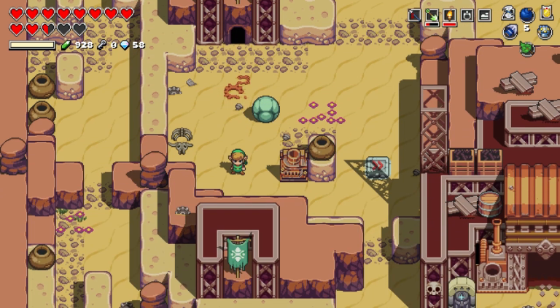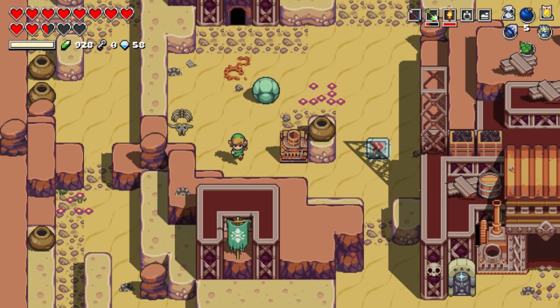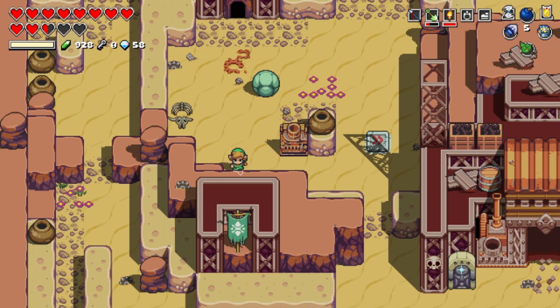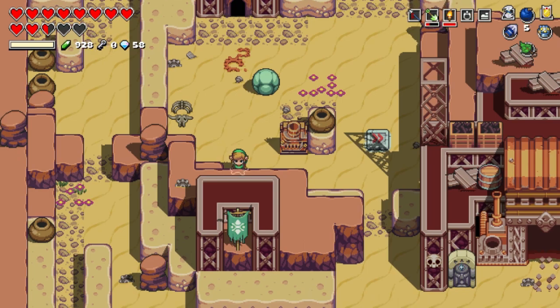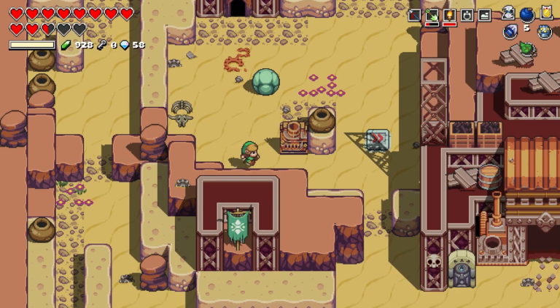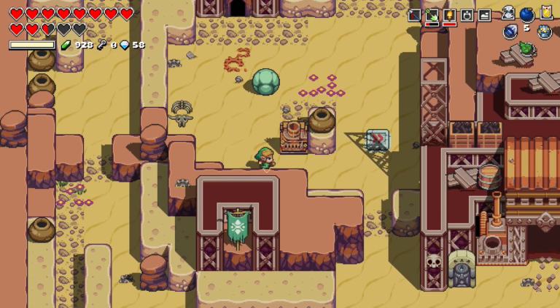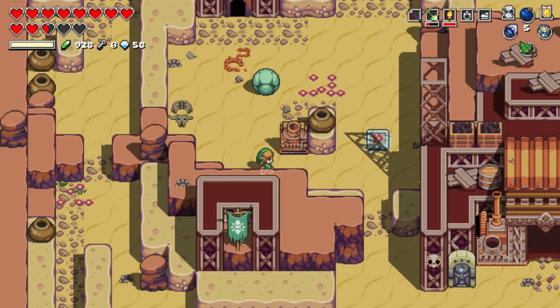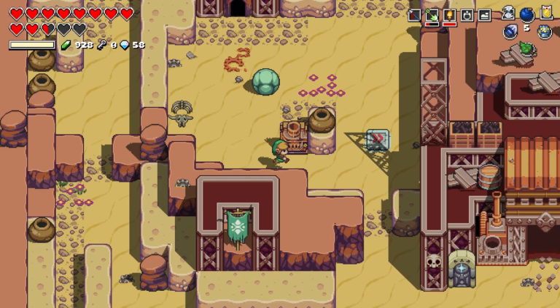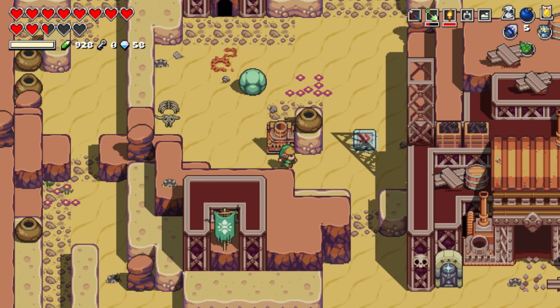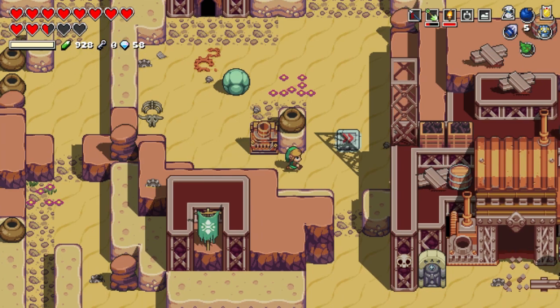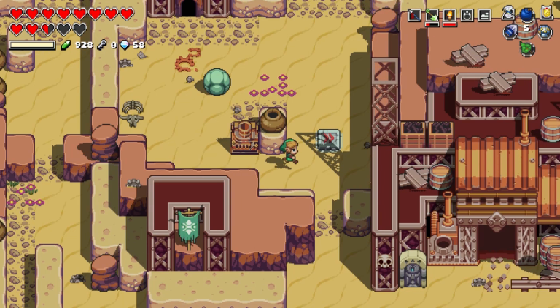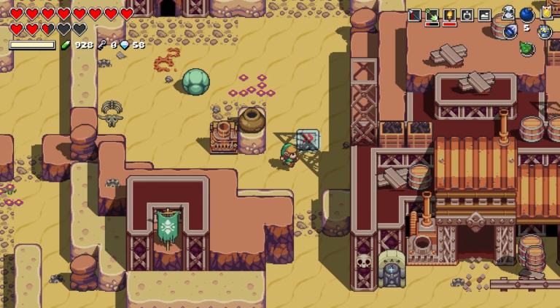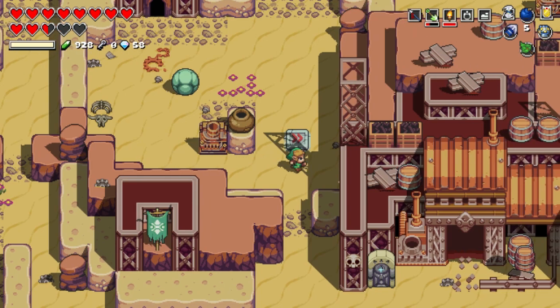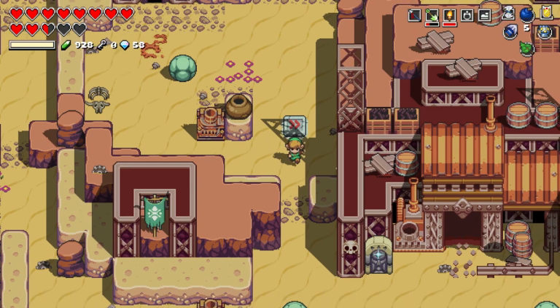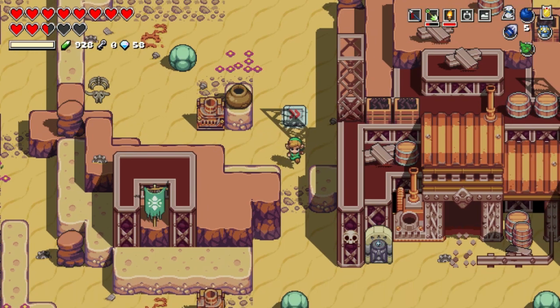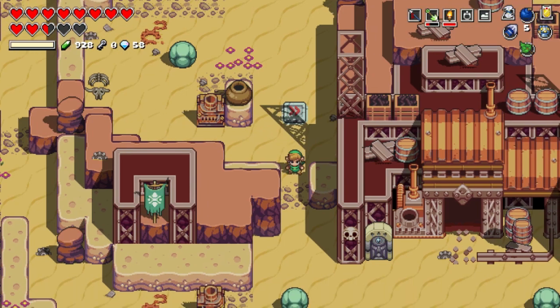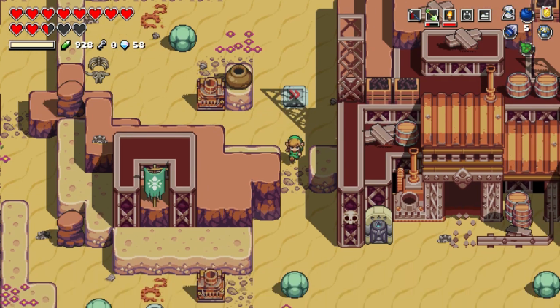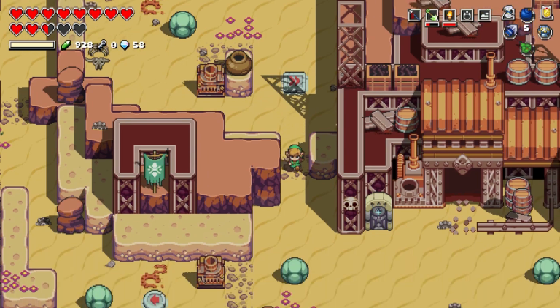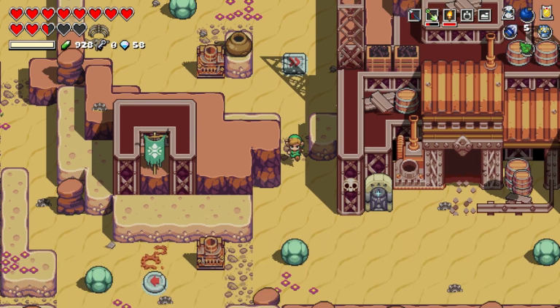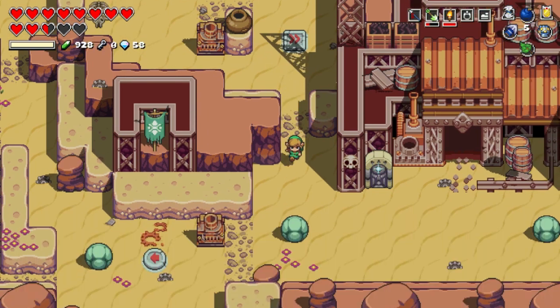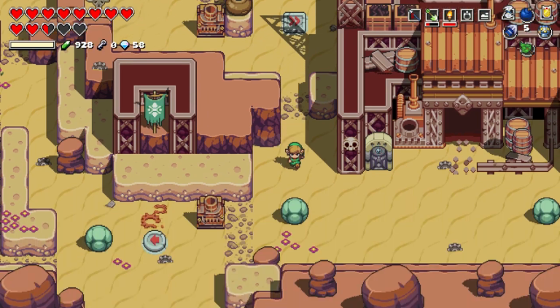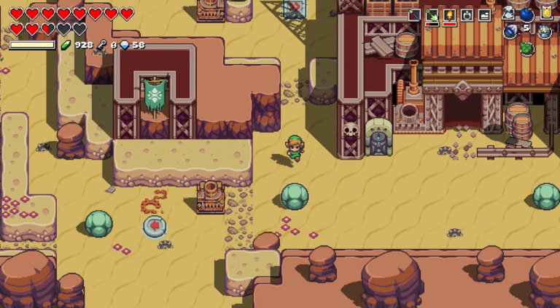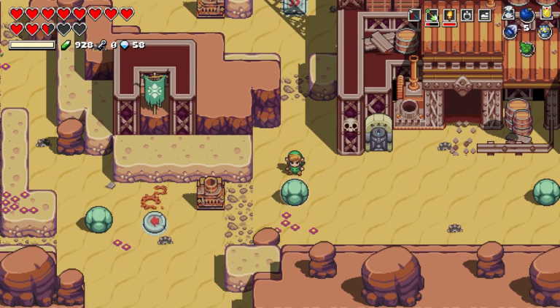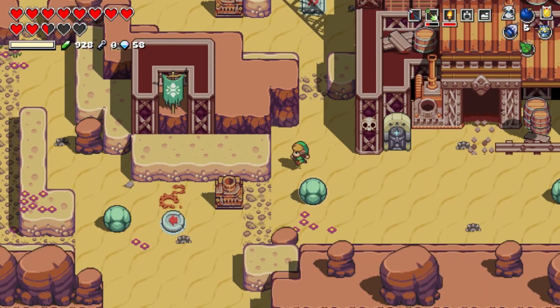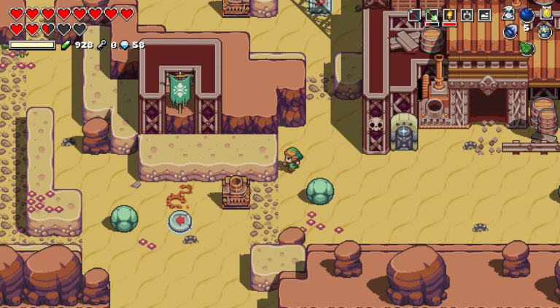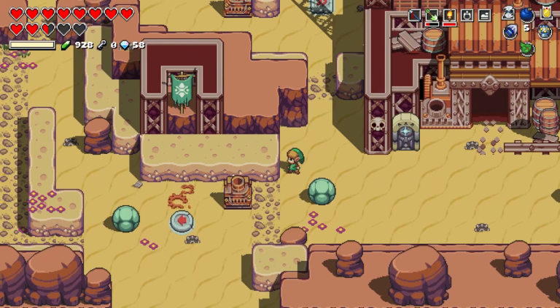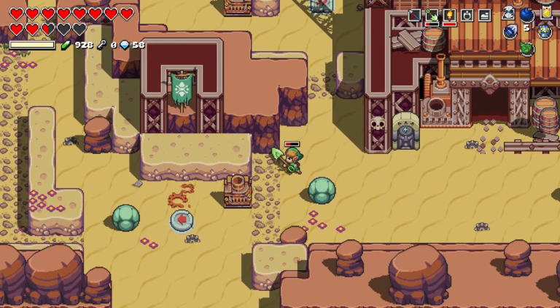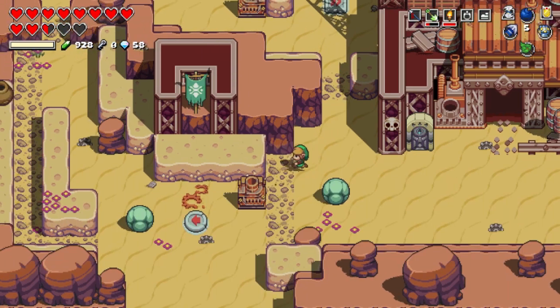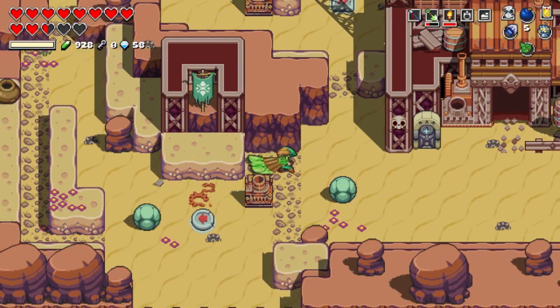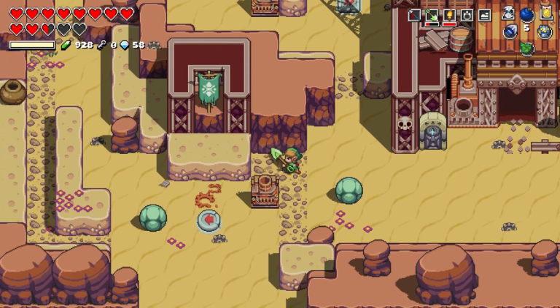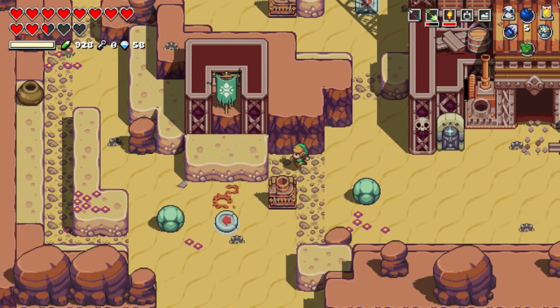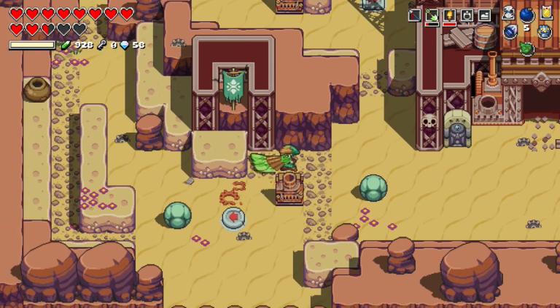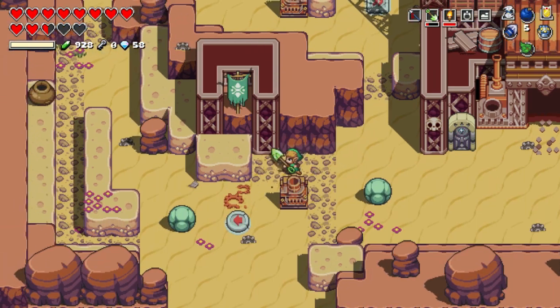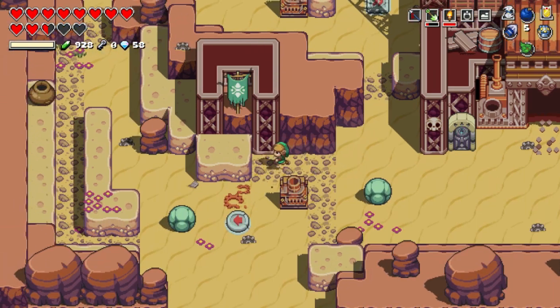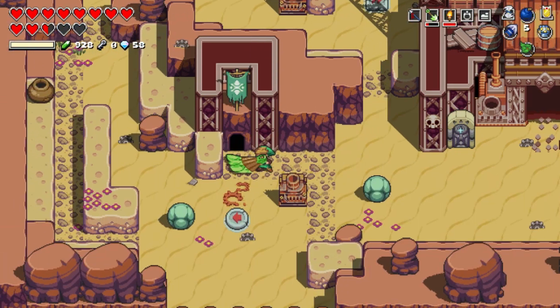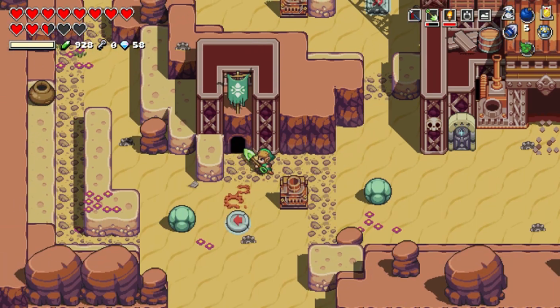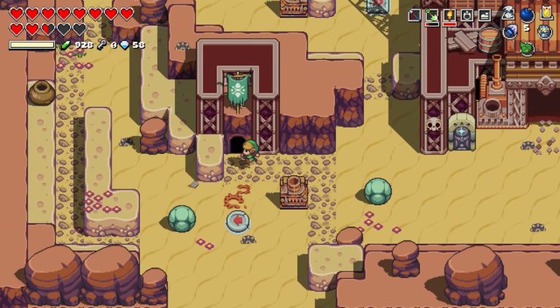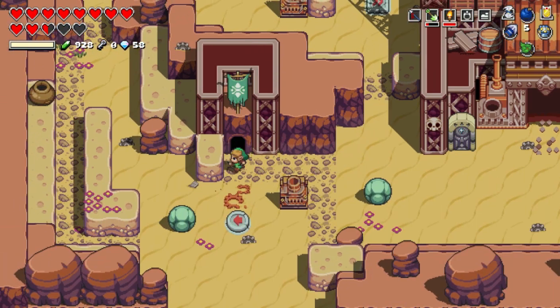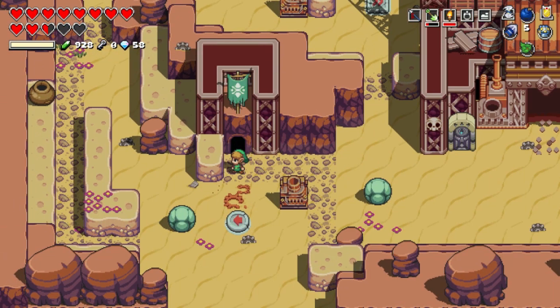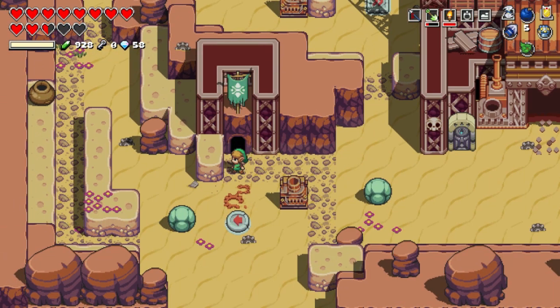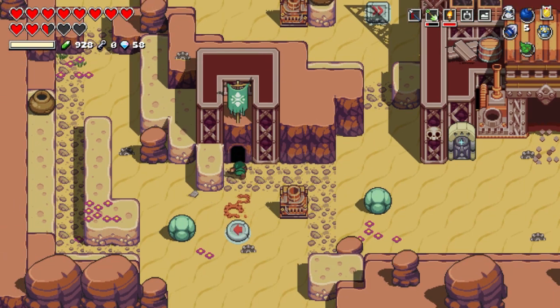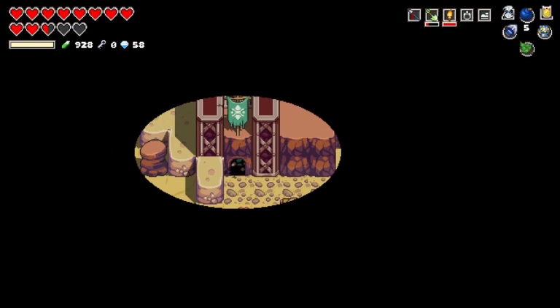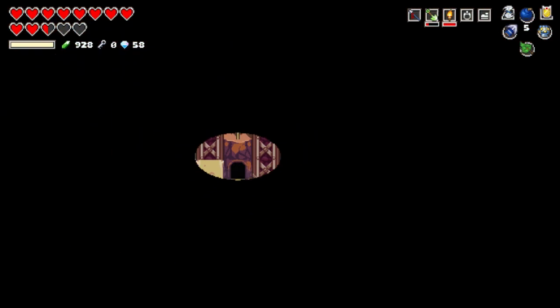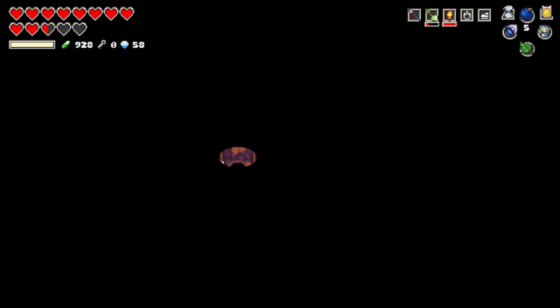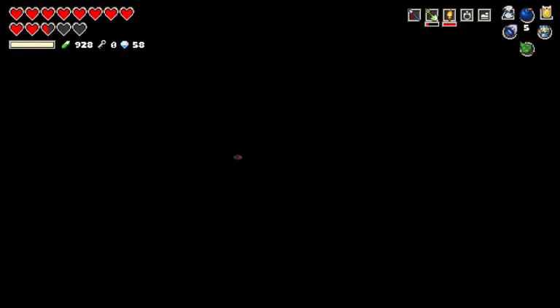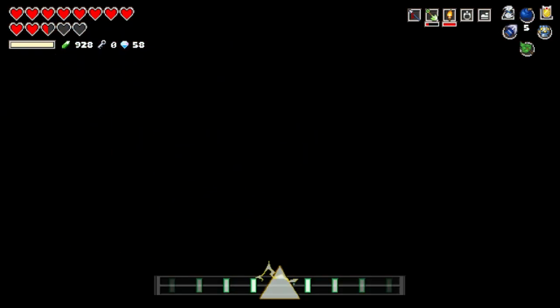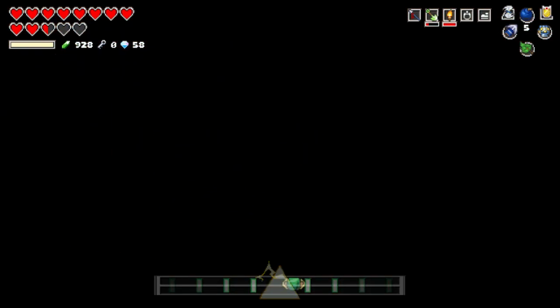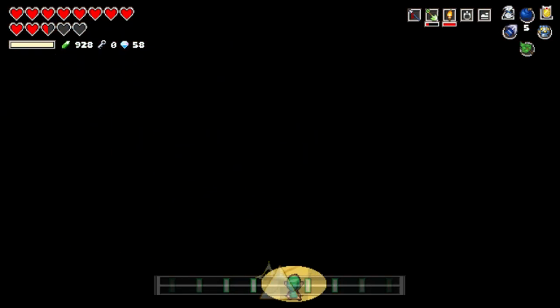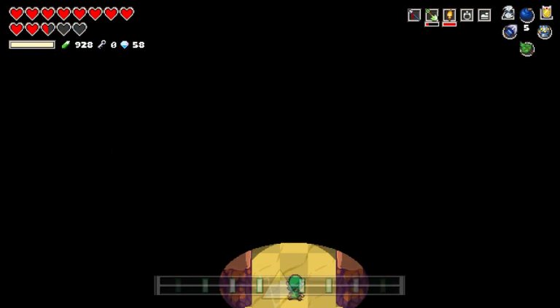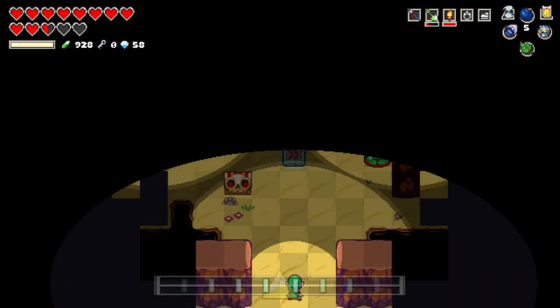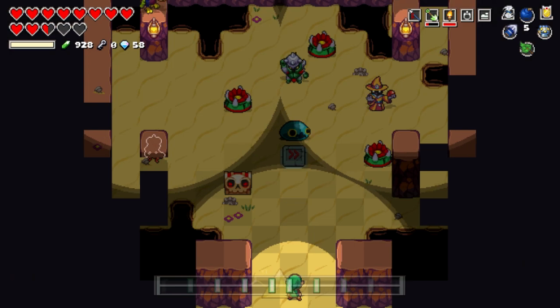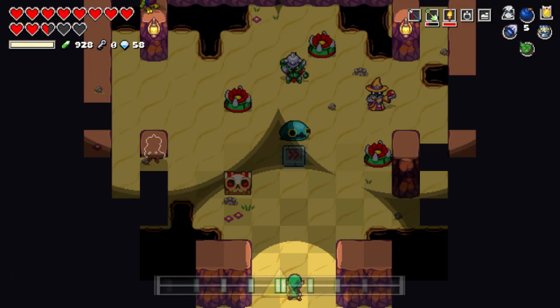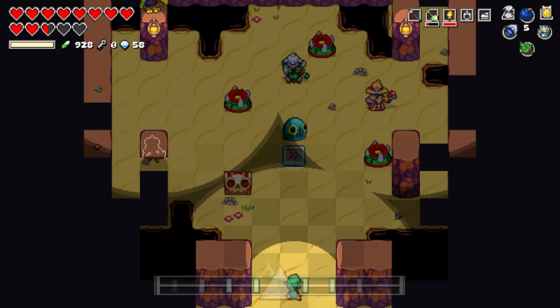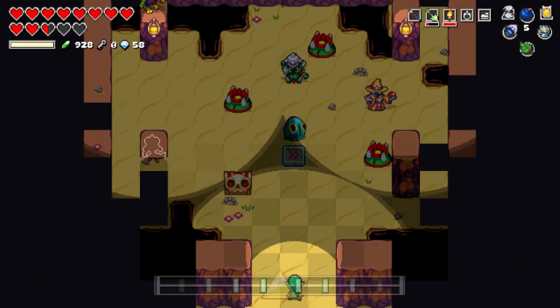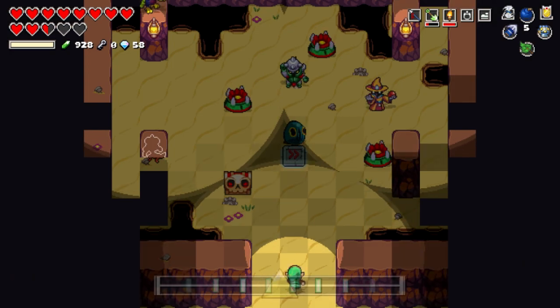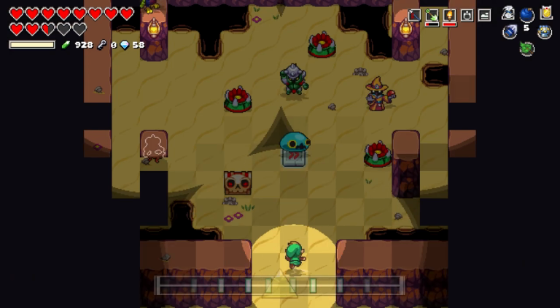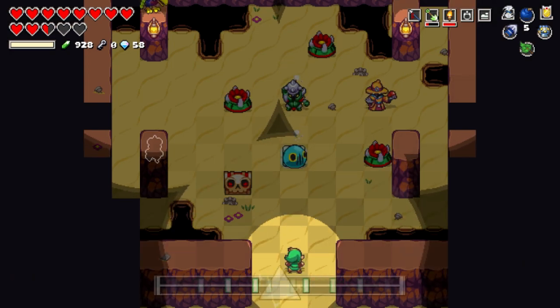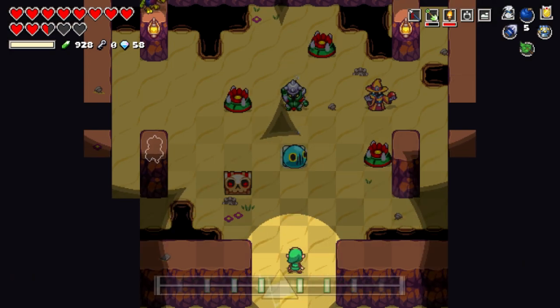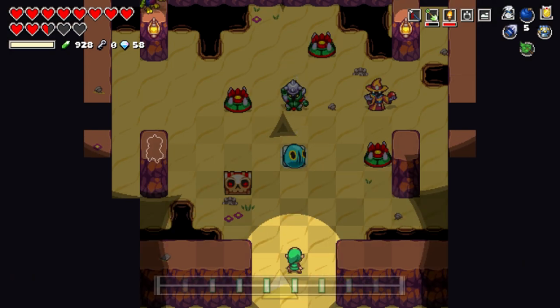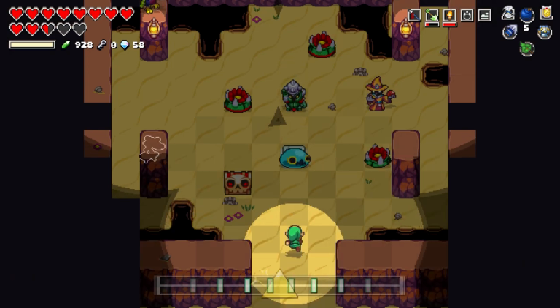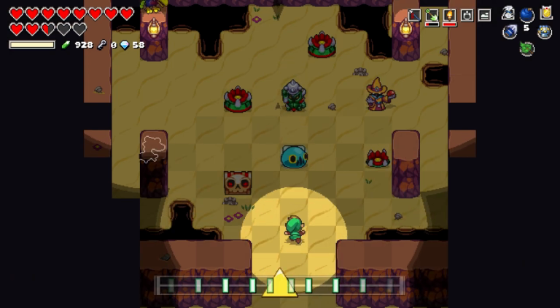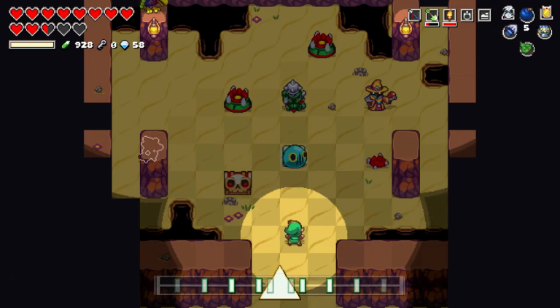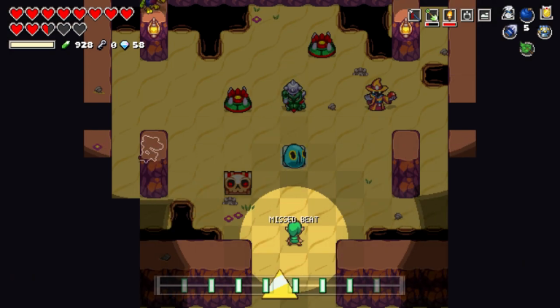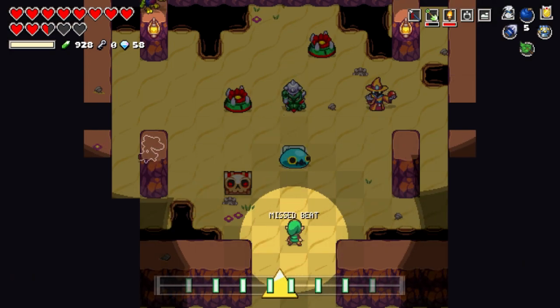Just look around the desert. Make sure you have a shovel — it's not a very big map. Go inside, kill the enemies, get the chest. You're good to go.